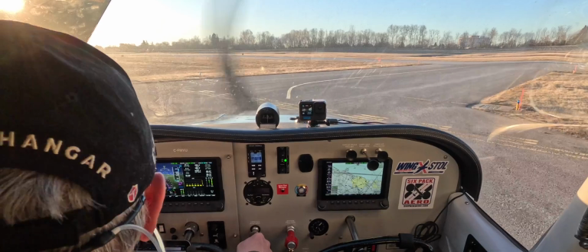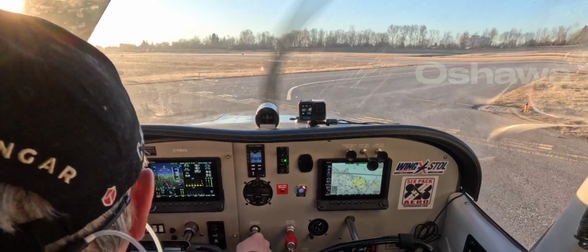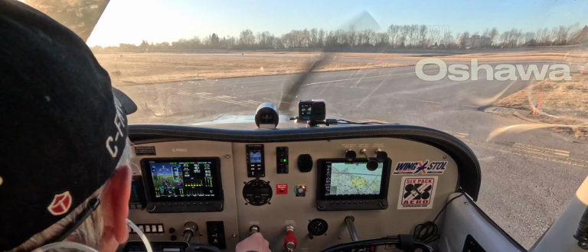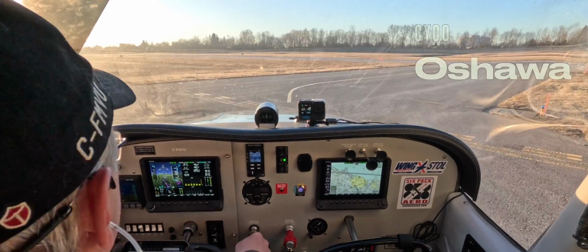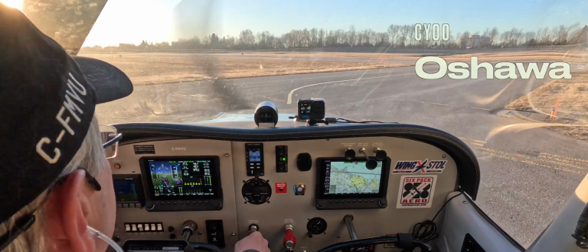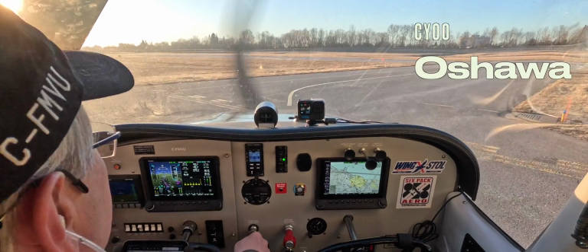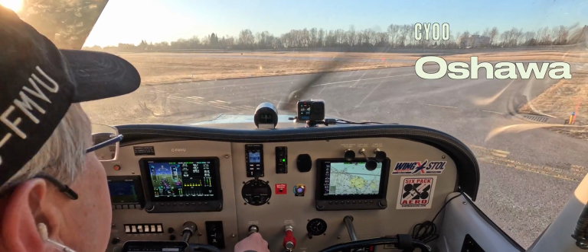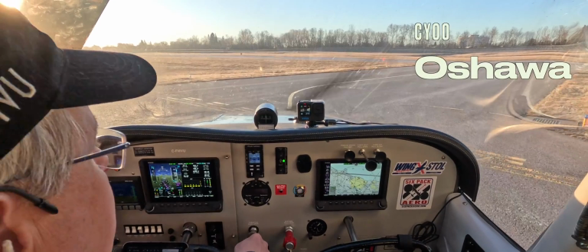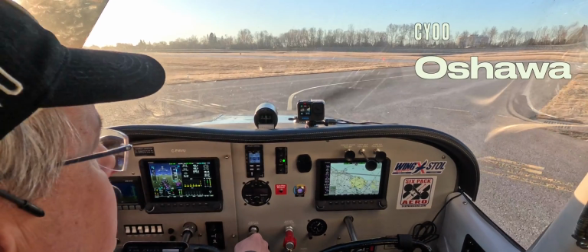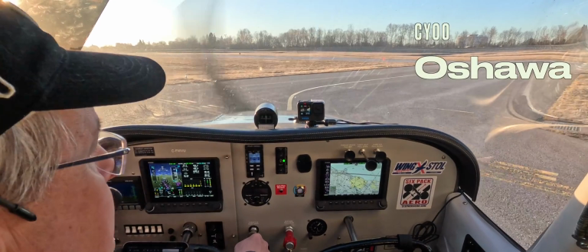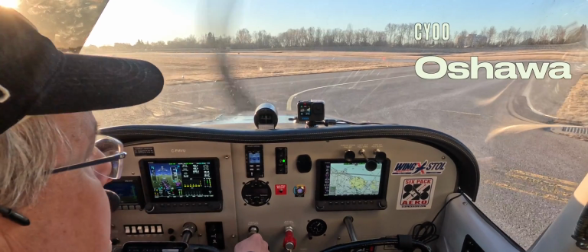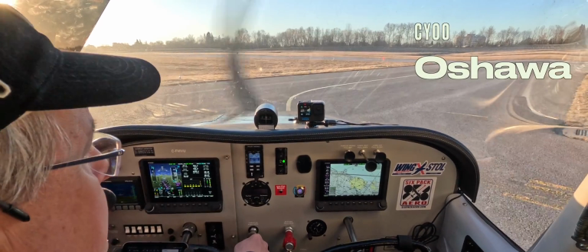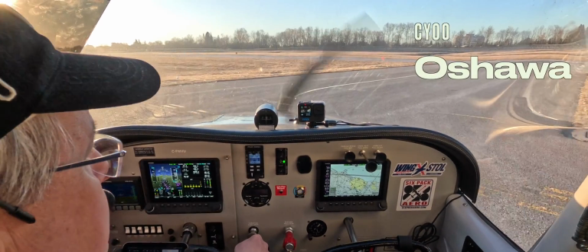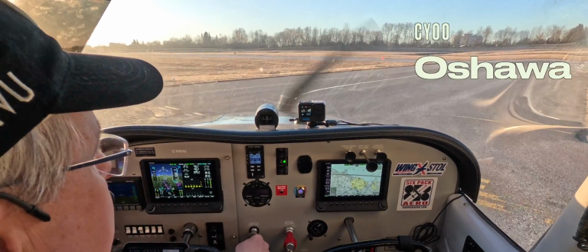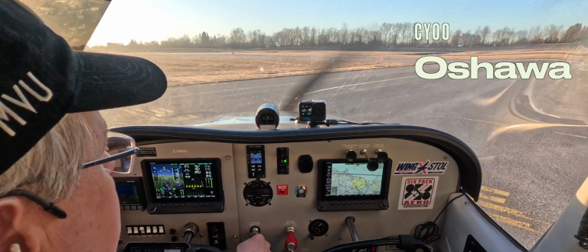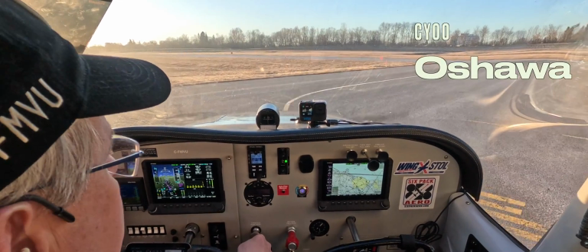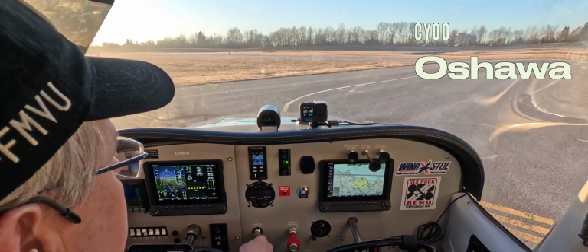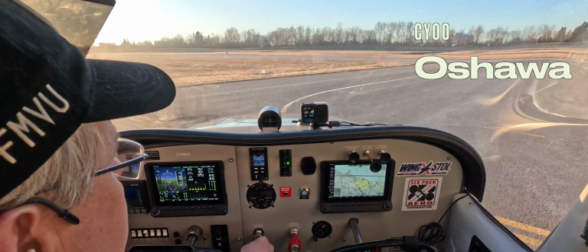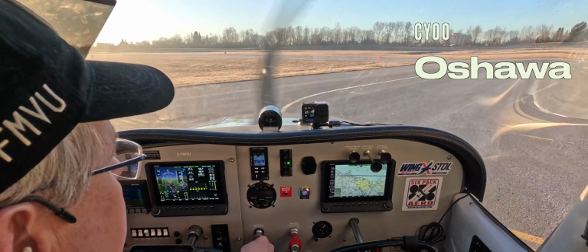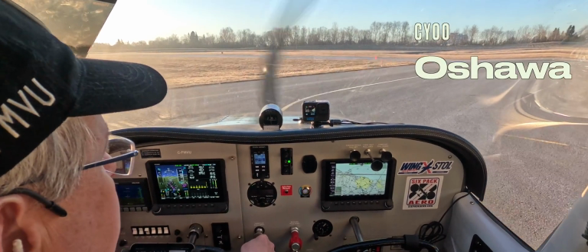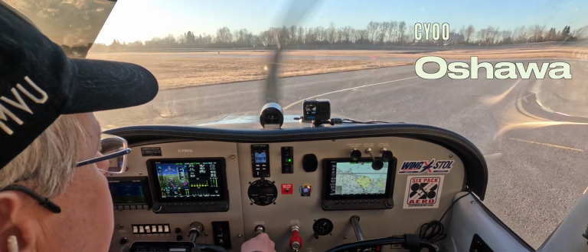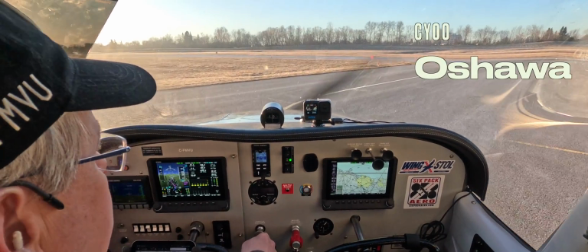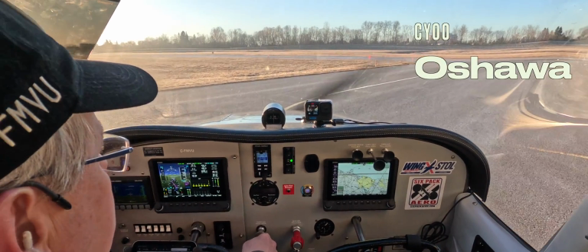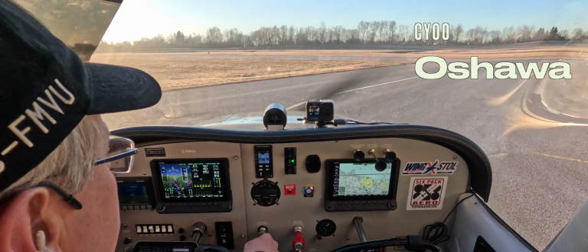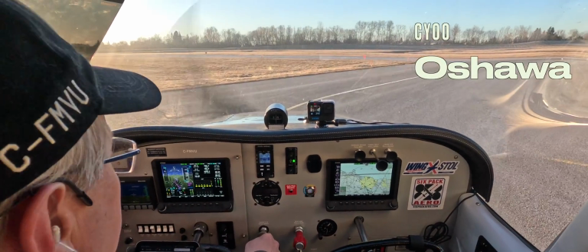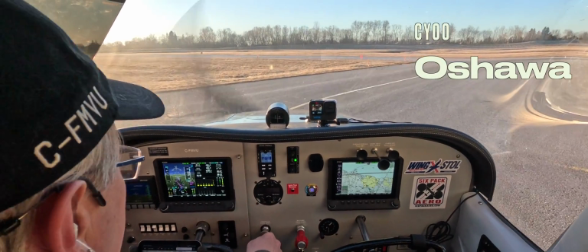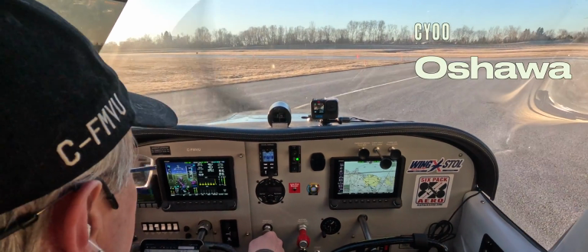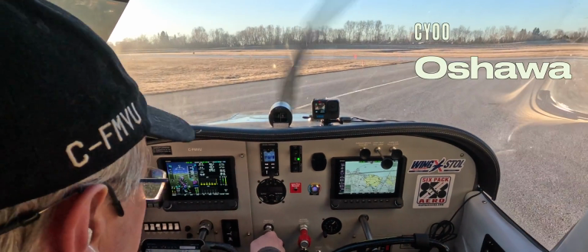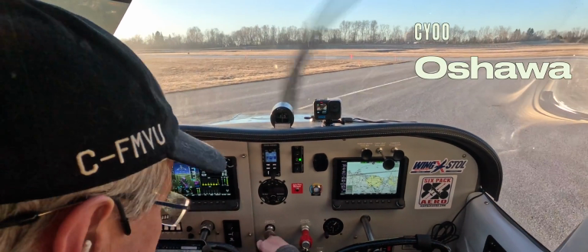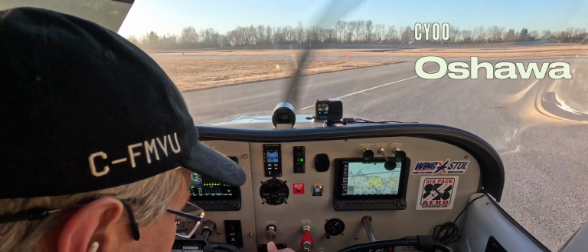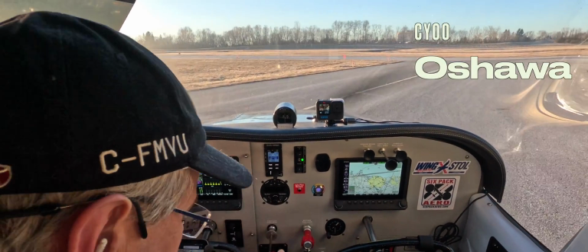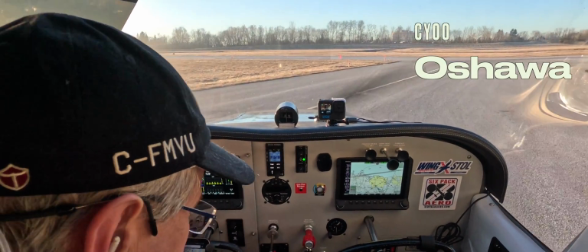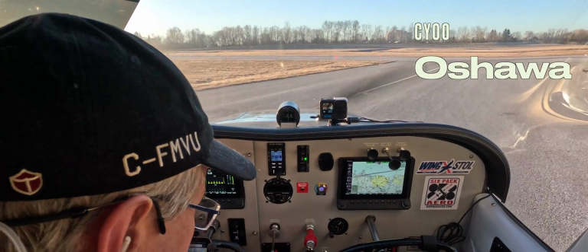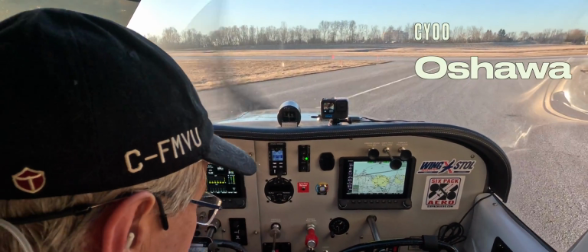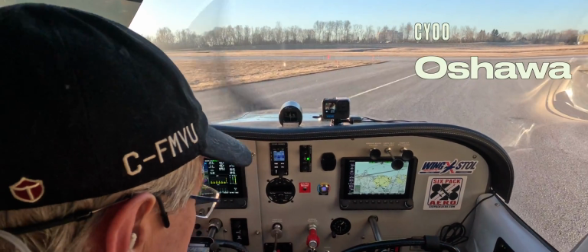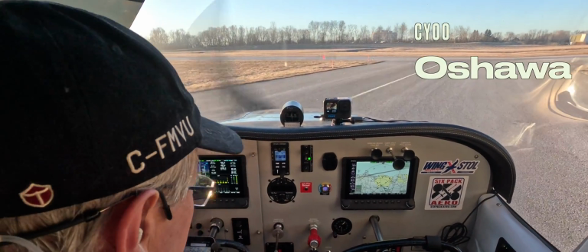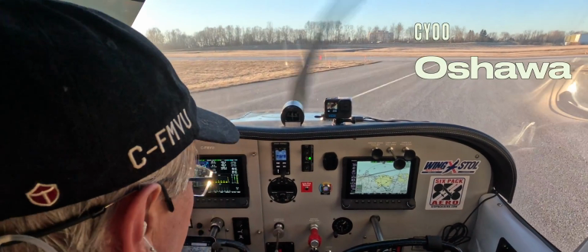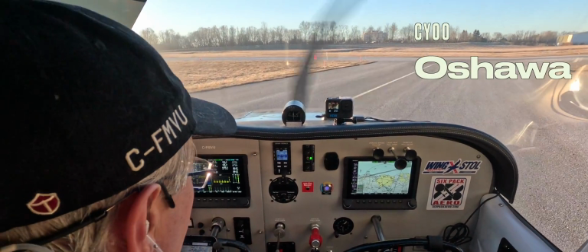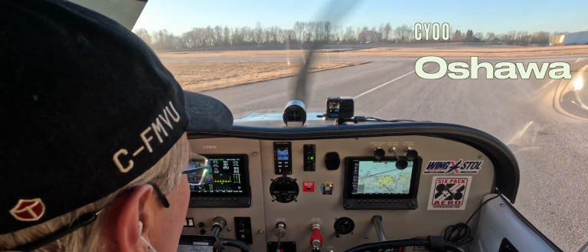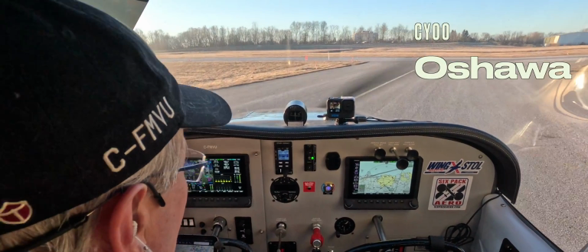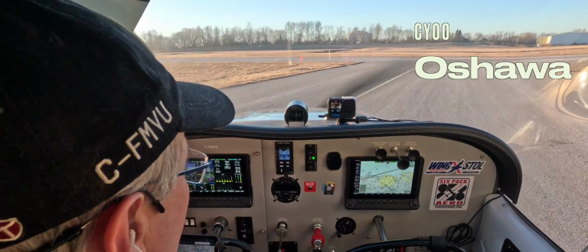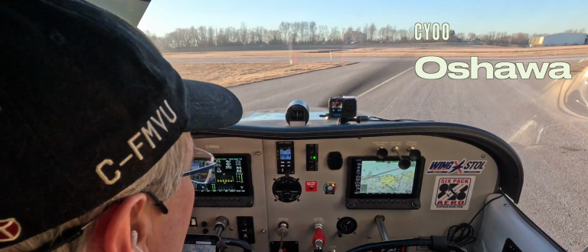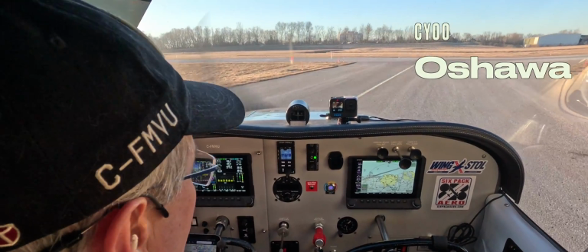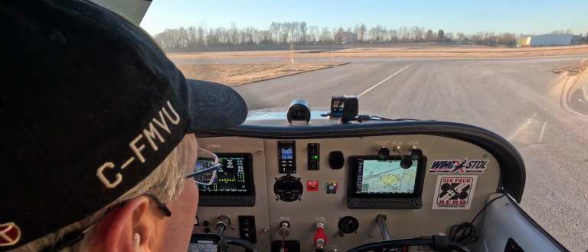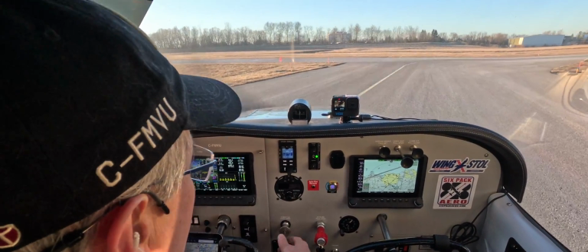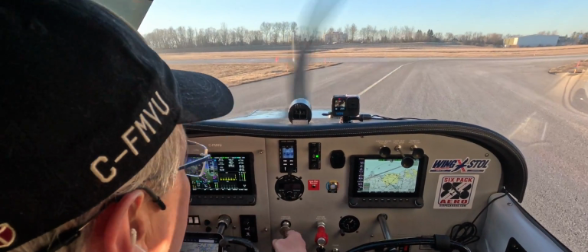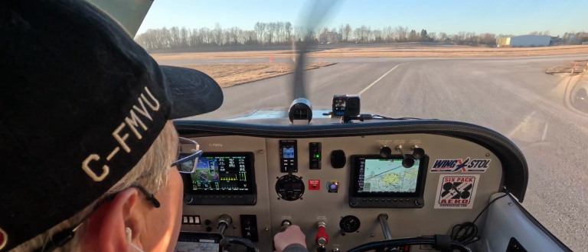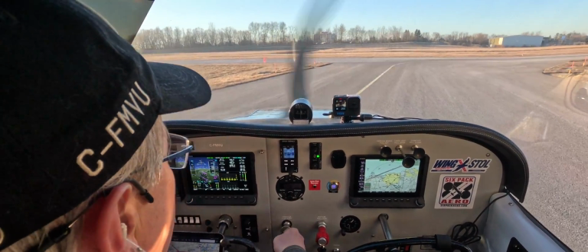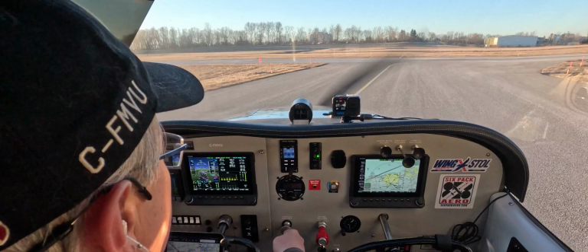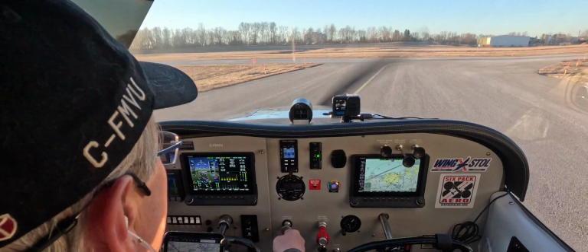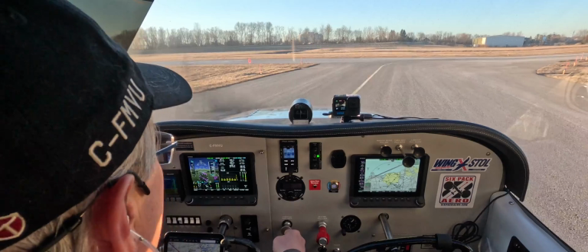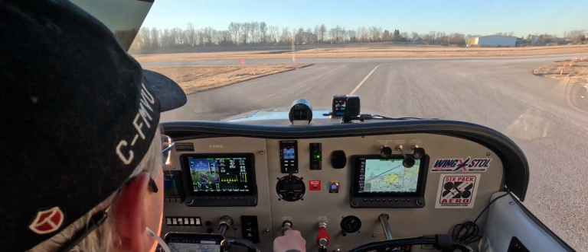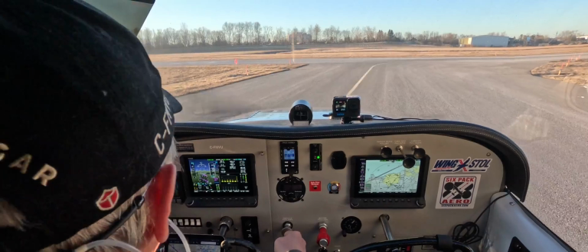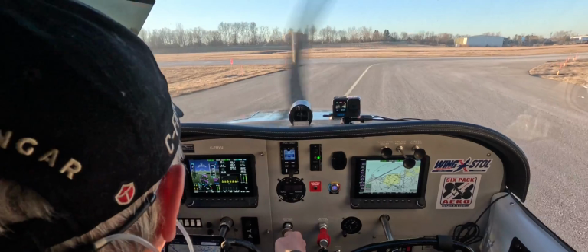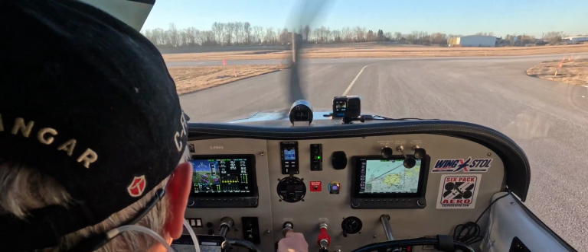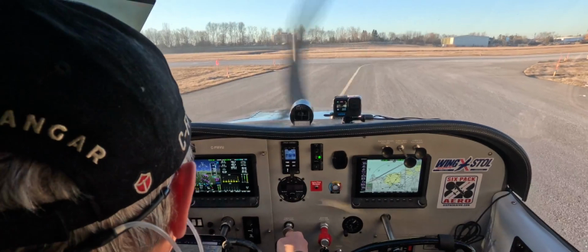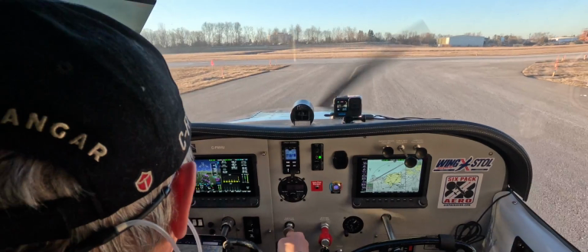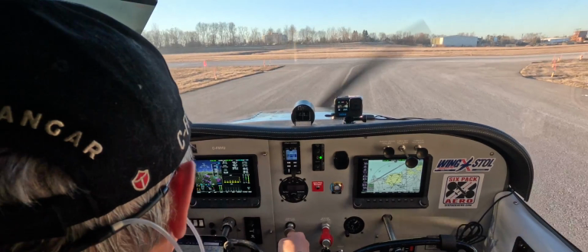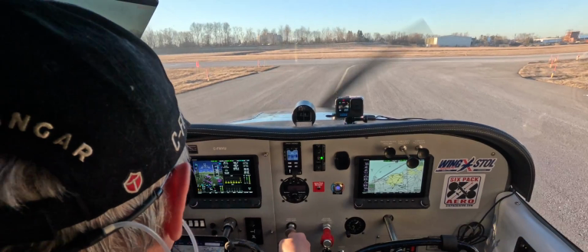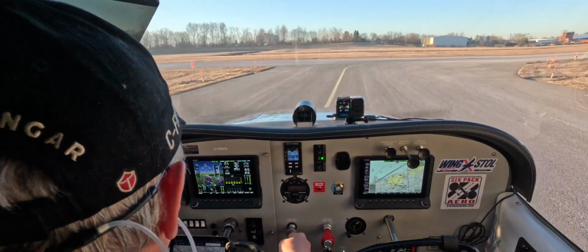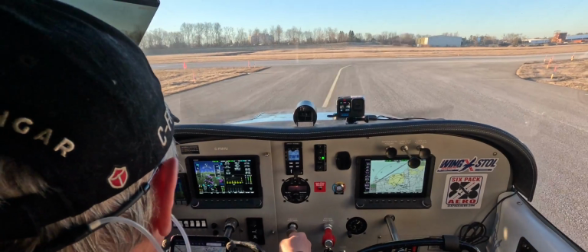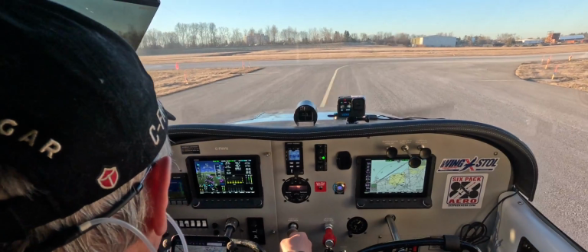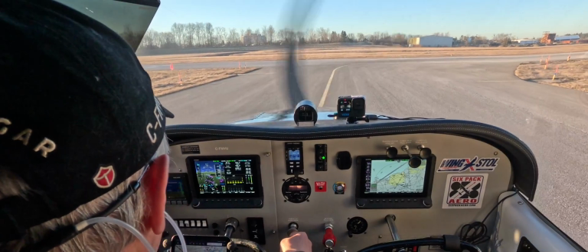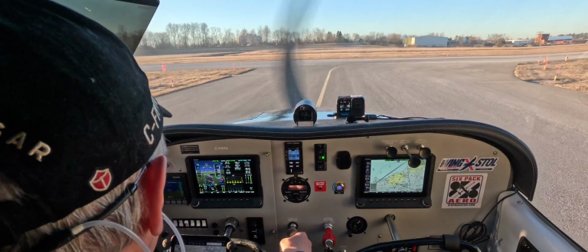Oshawa Mike Victor Uniform Tower. Straight out or right turn out for Innisfil. Wind 020 at 5 from Bravo. Clear takeoff runway 30.